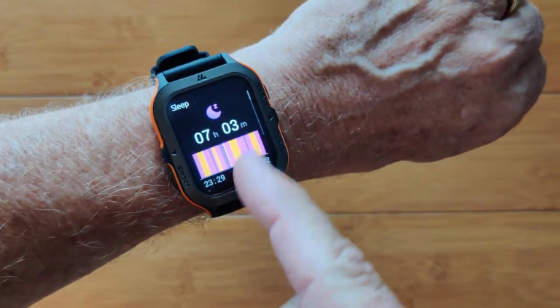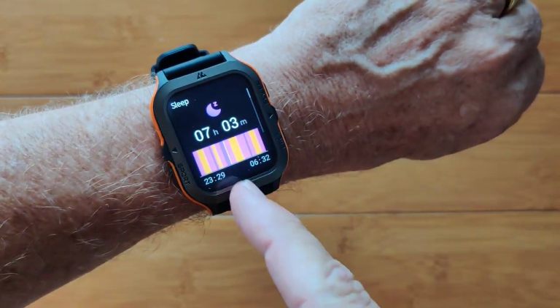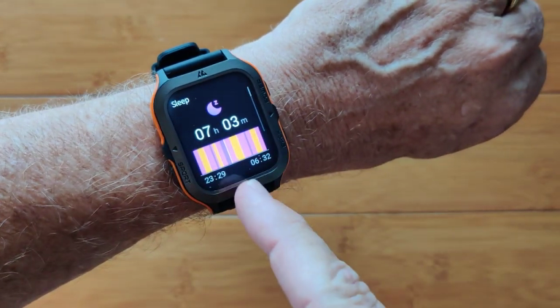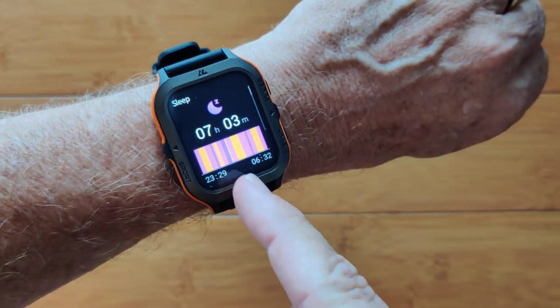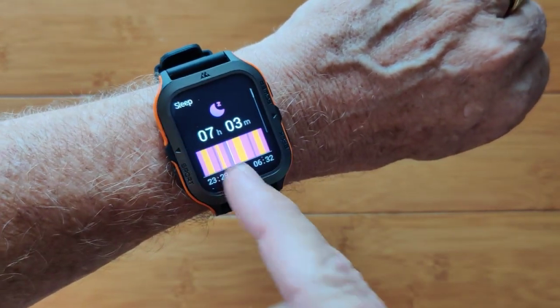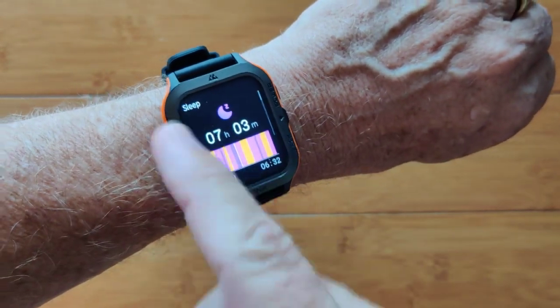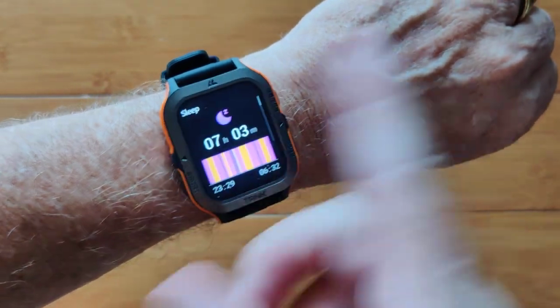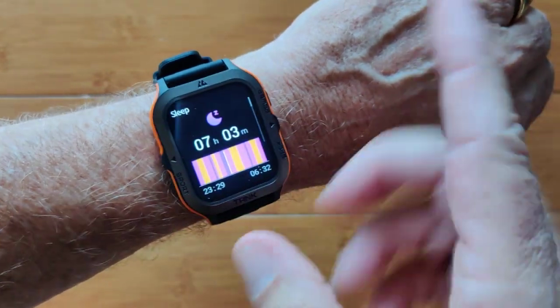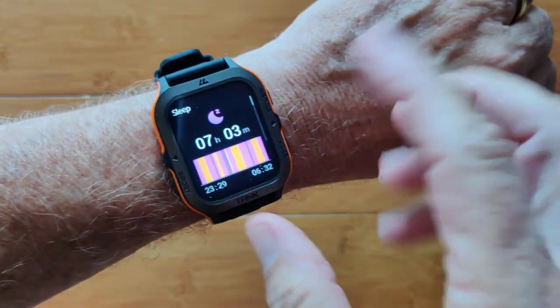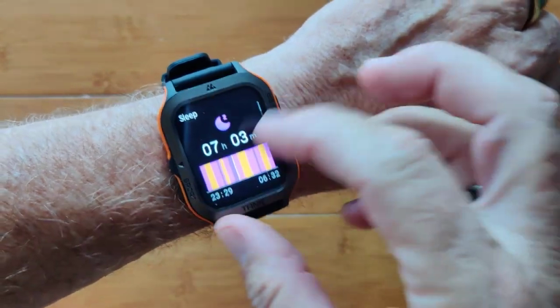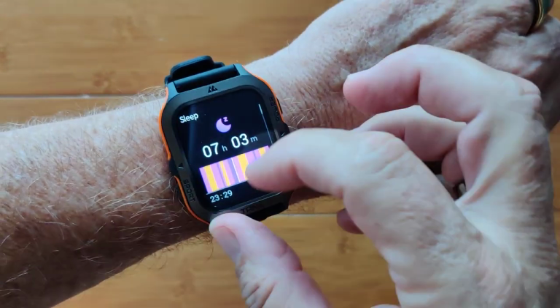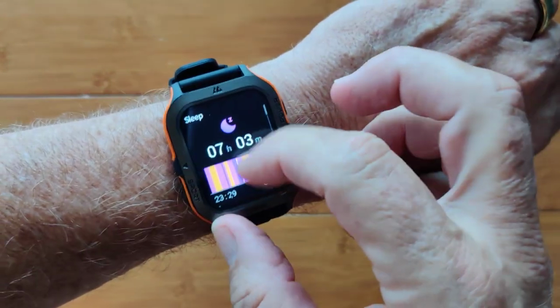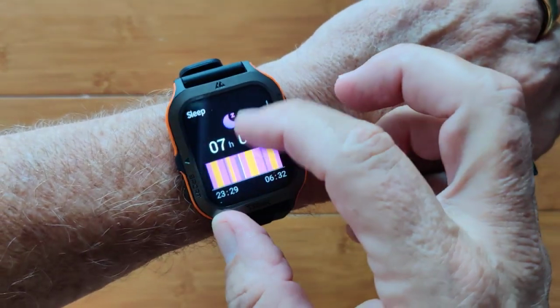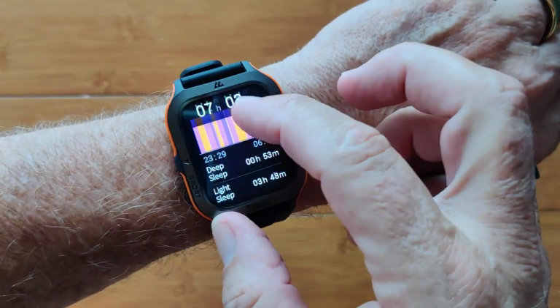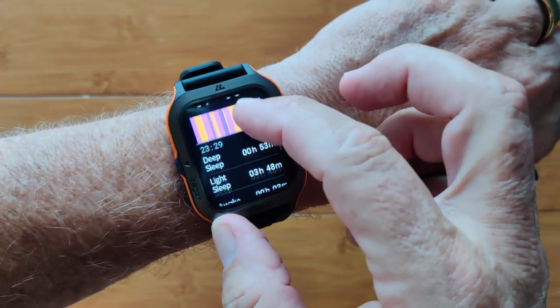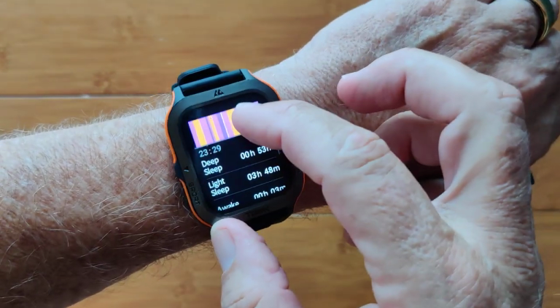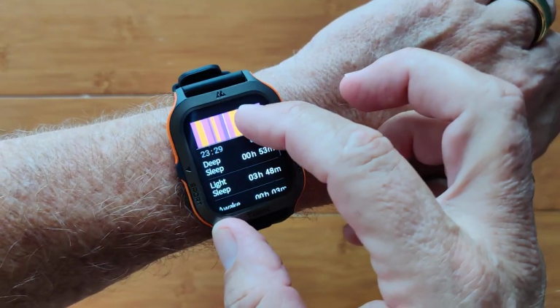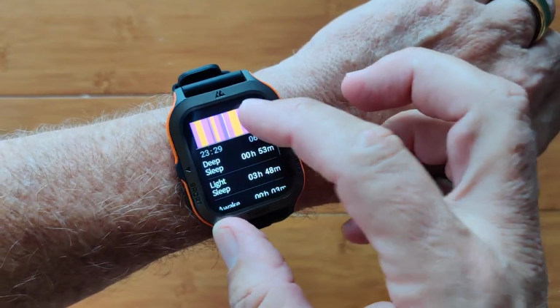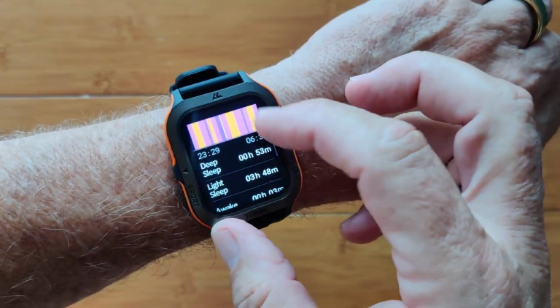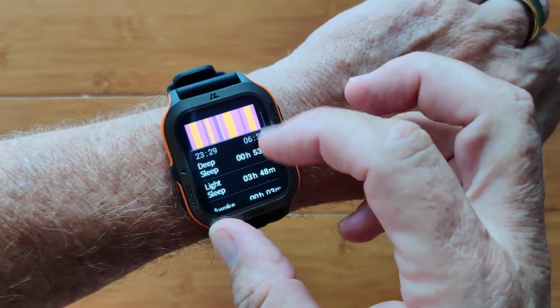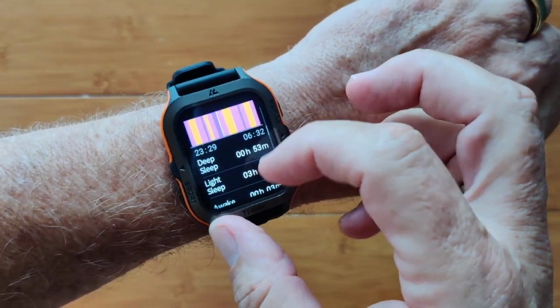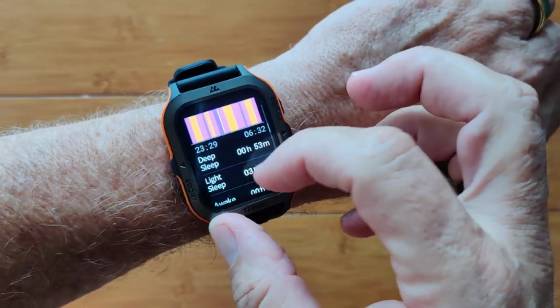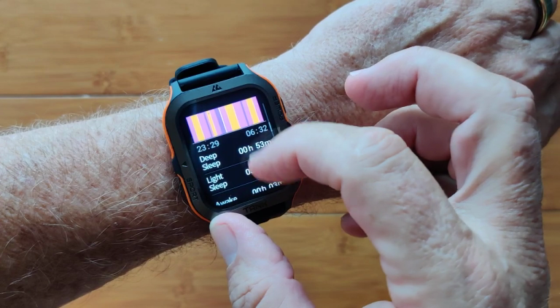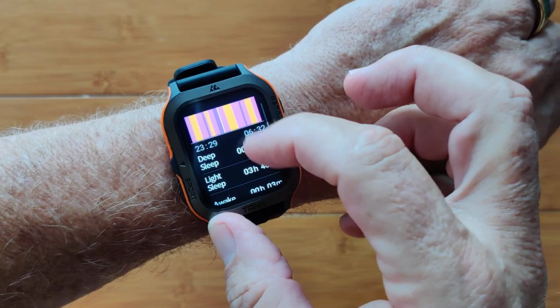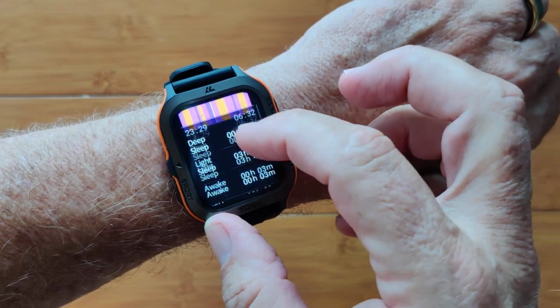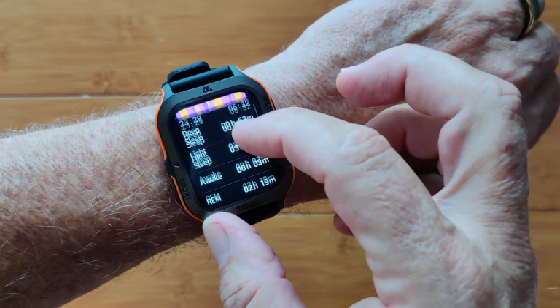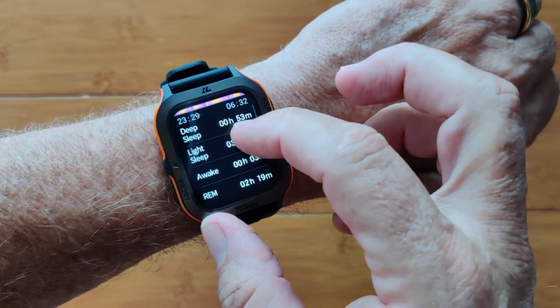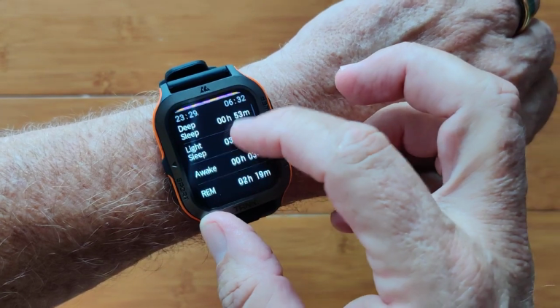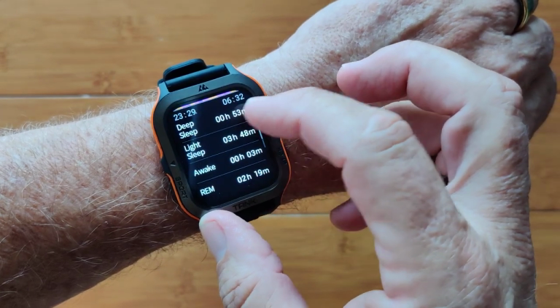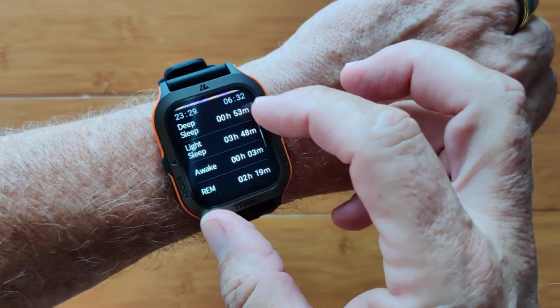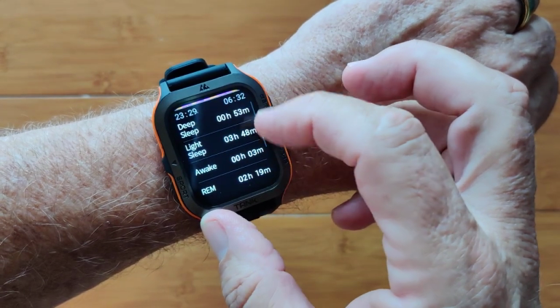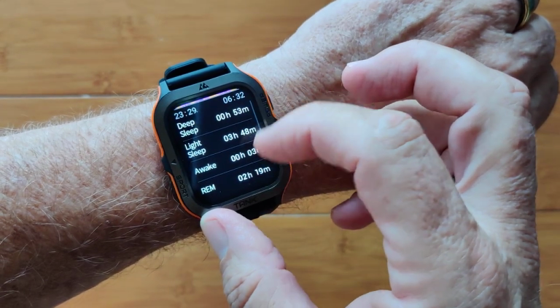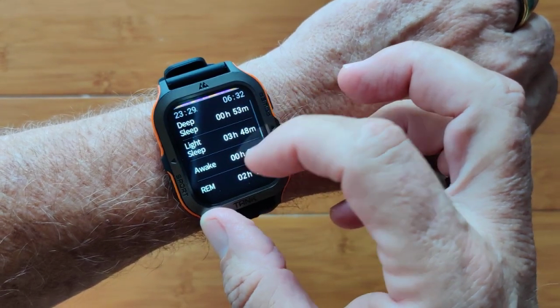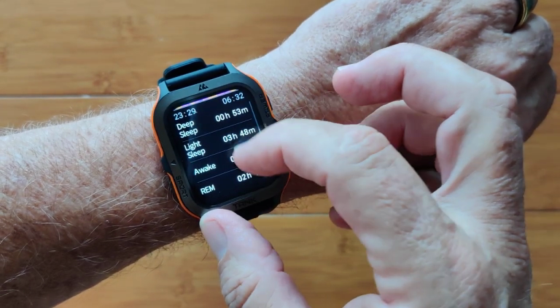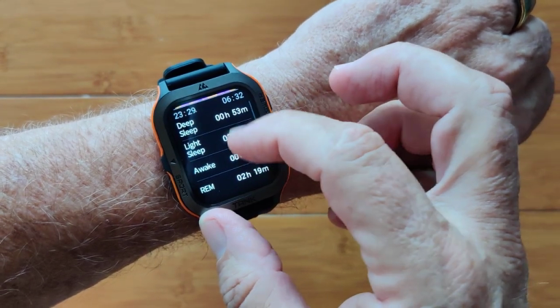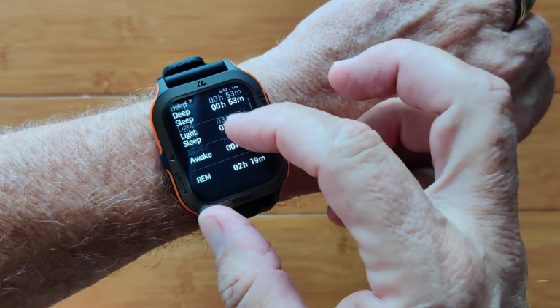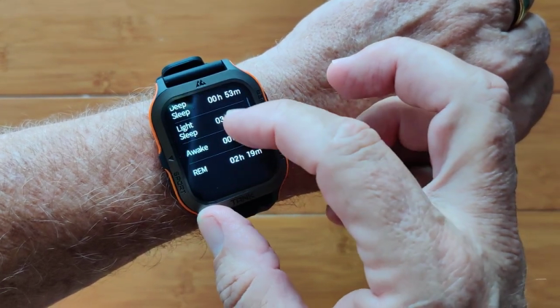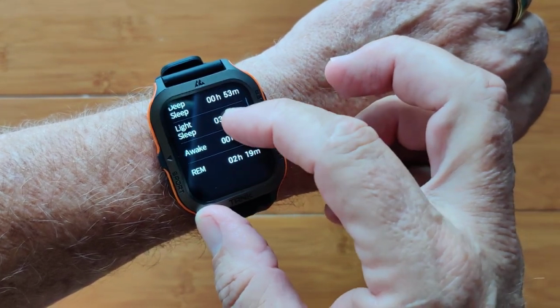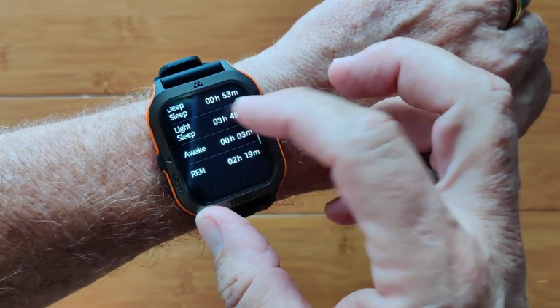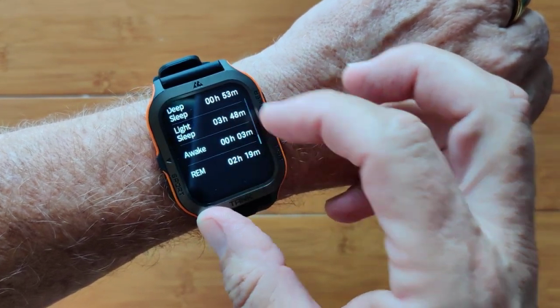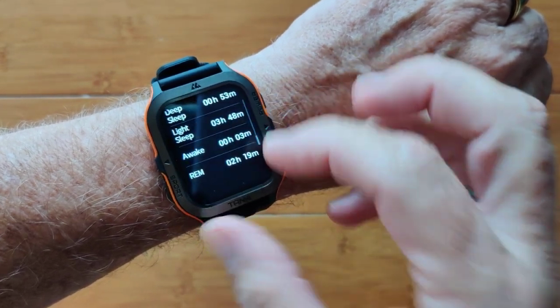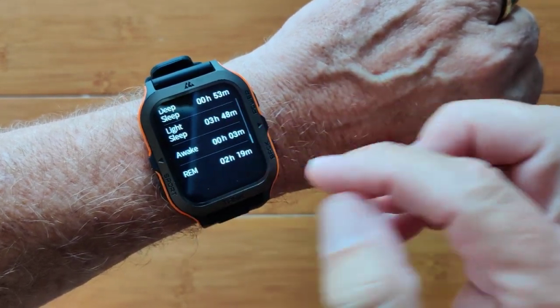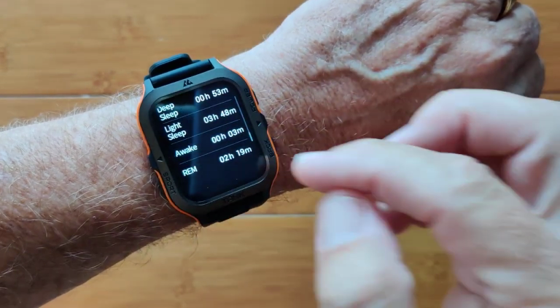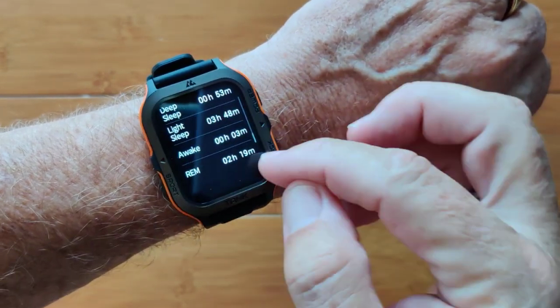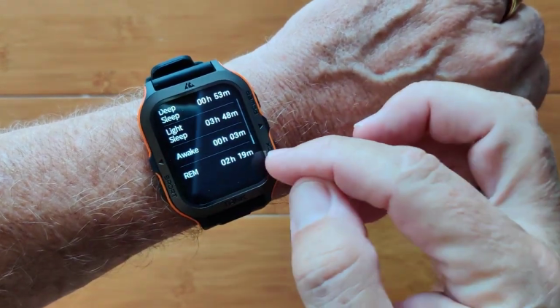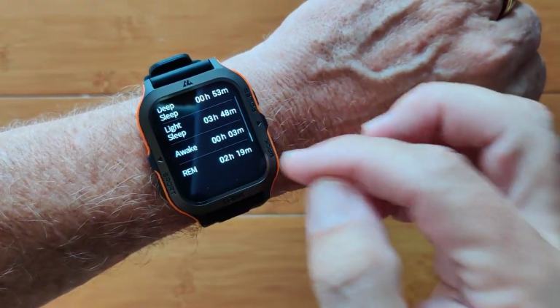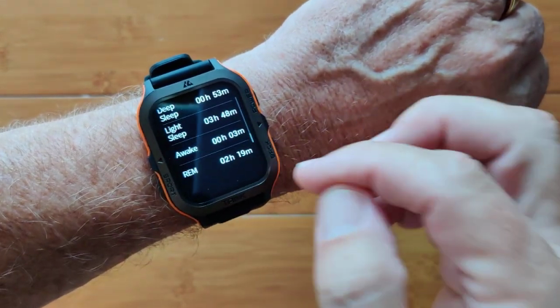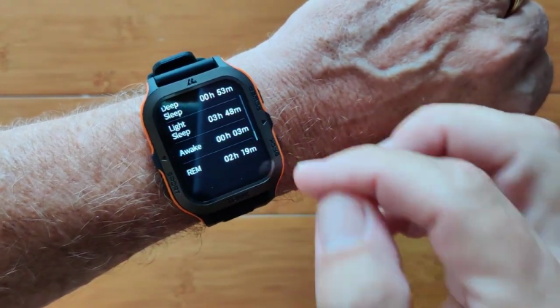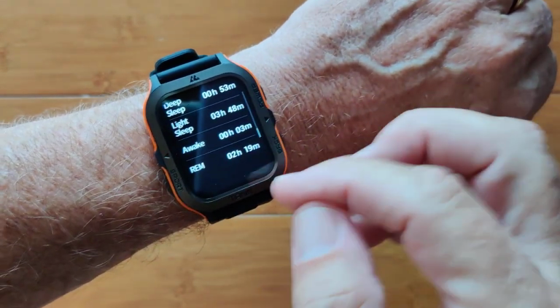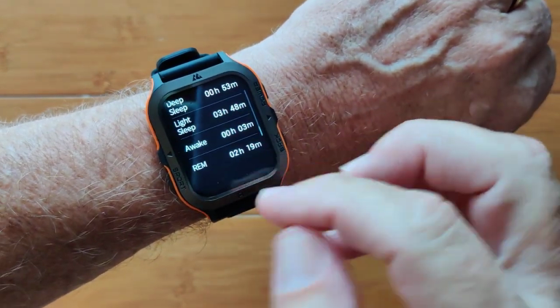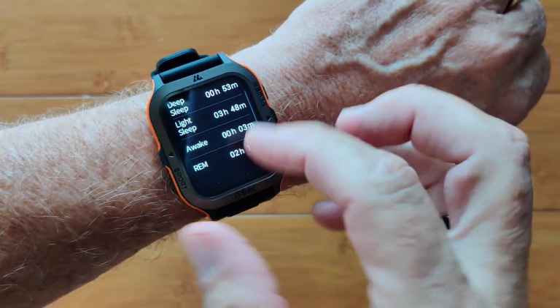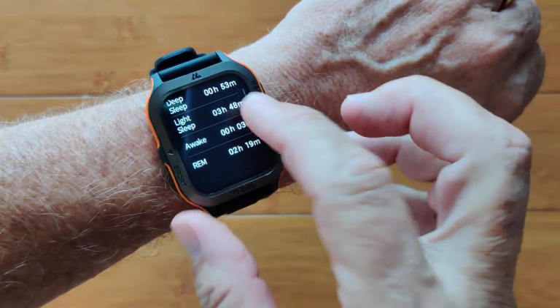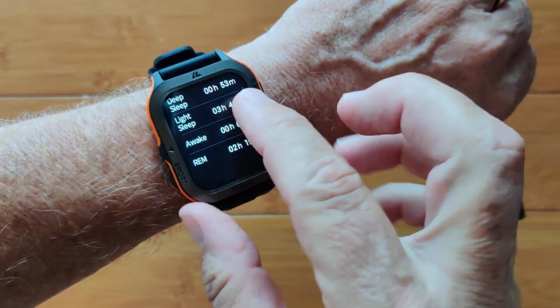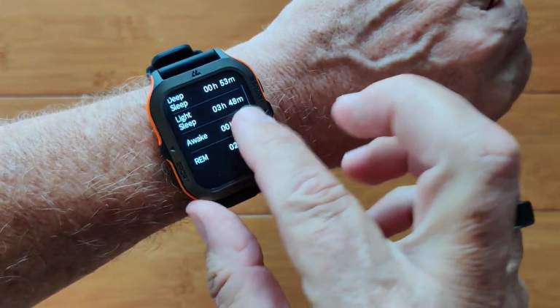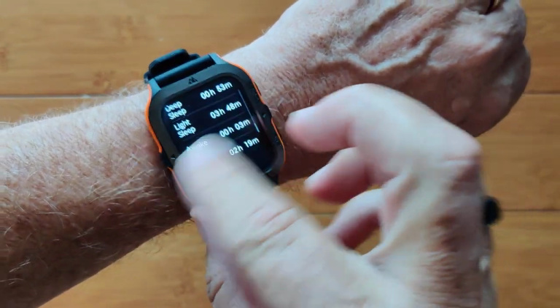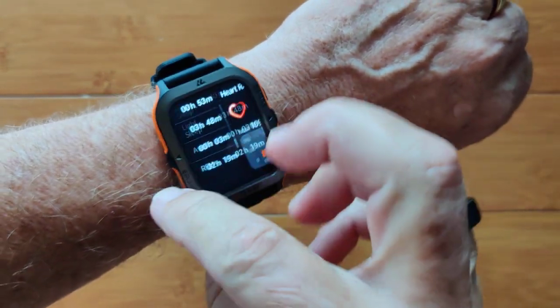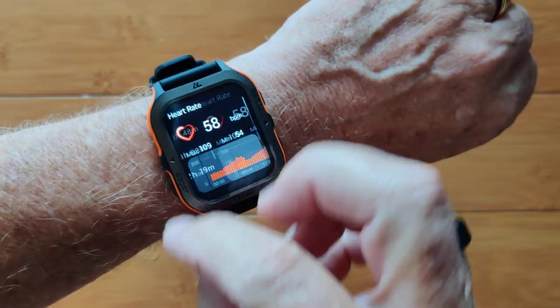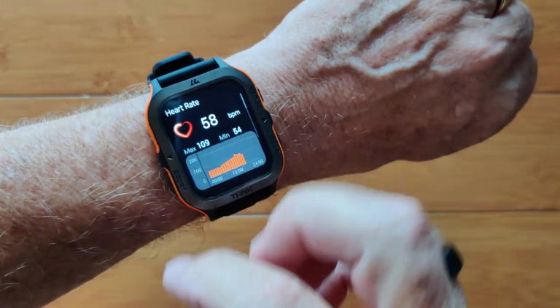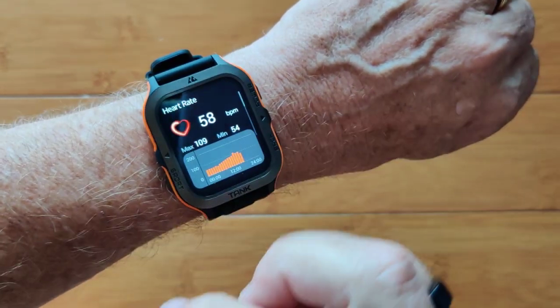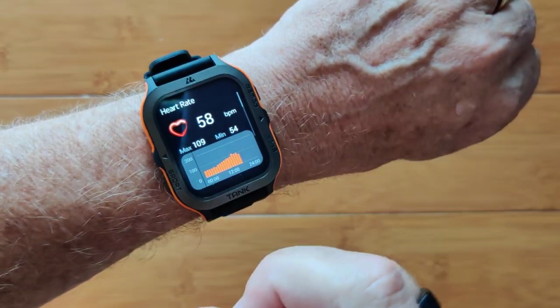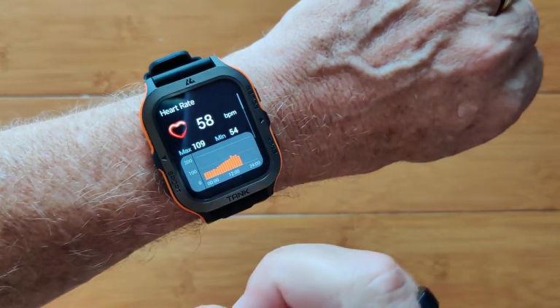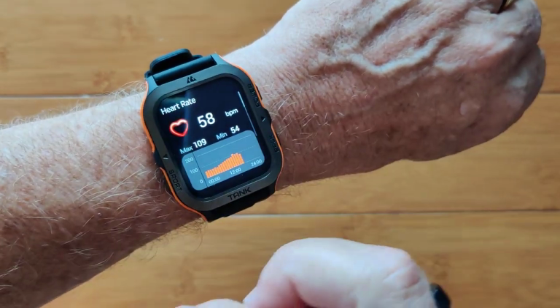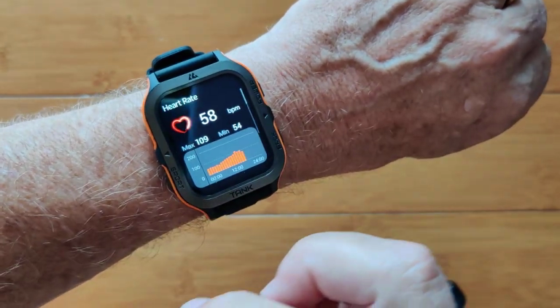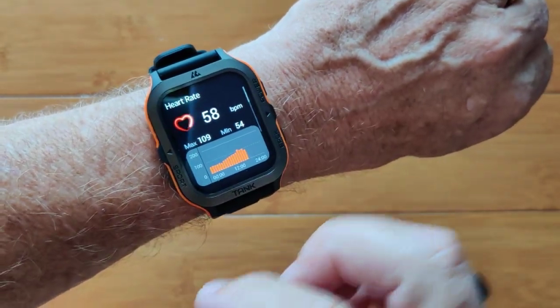Sleep information is all on here, broken down into deep, light, awake, and even REM sleep for your dreaming.